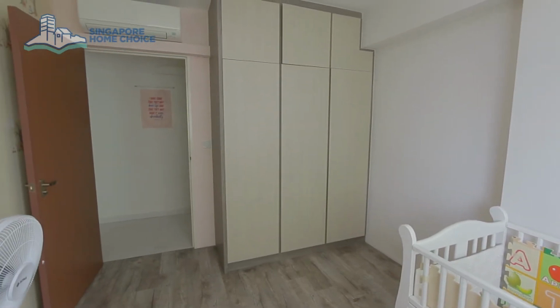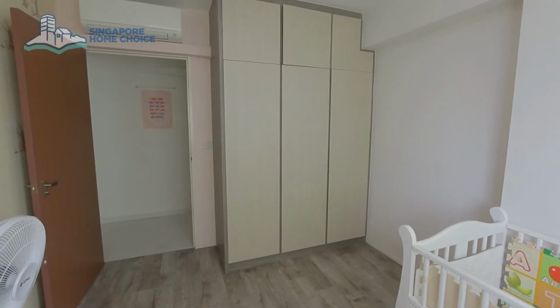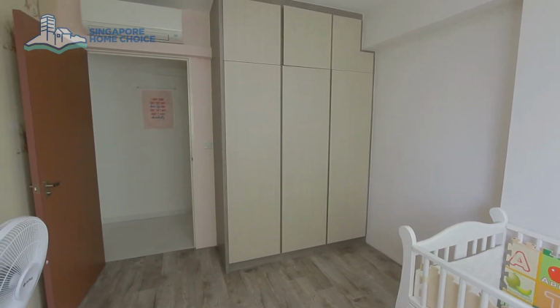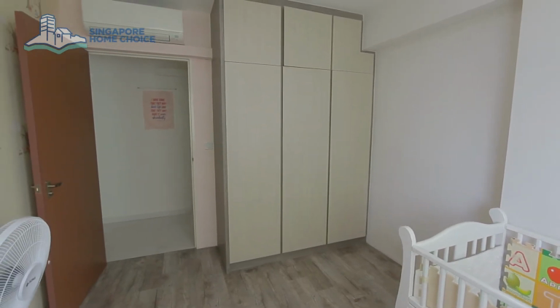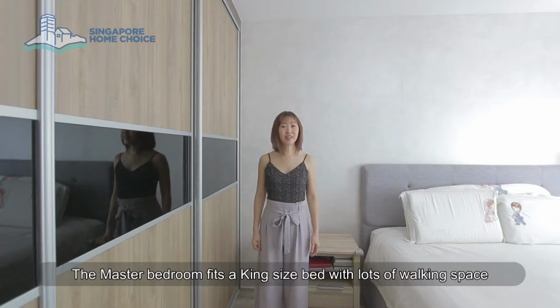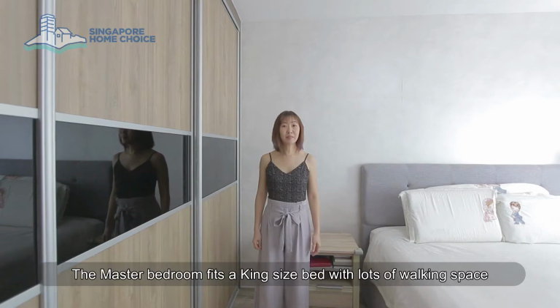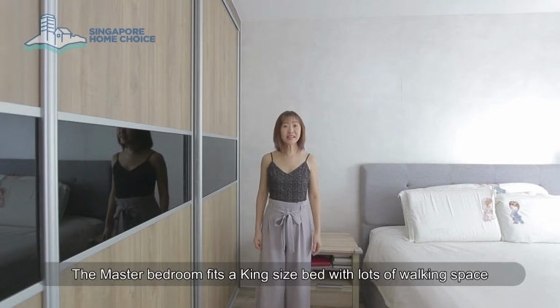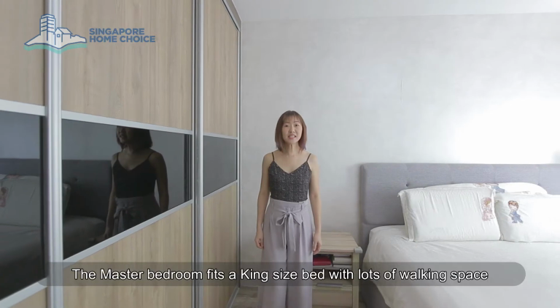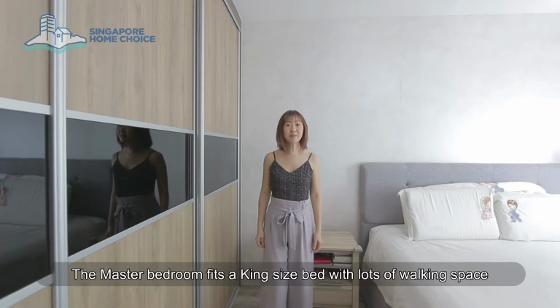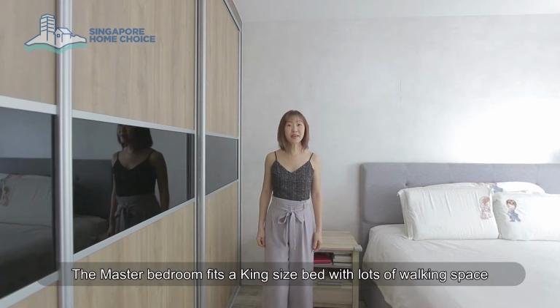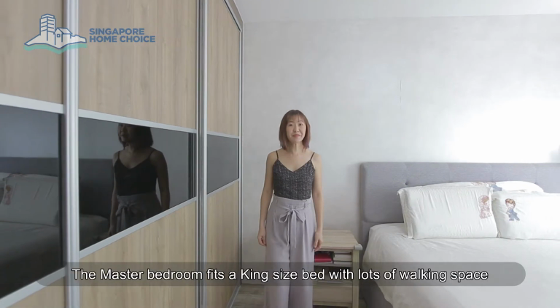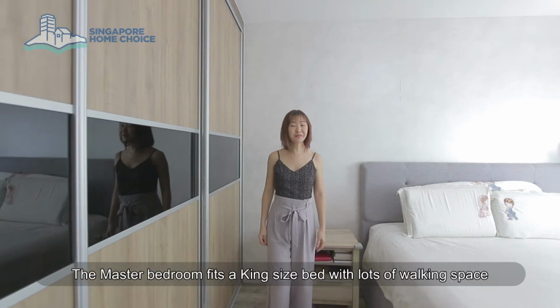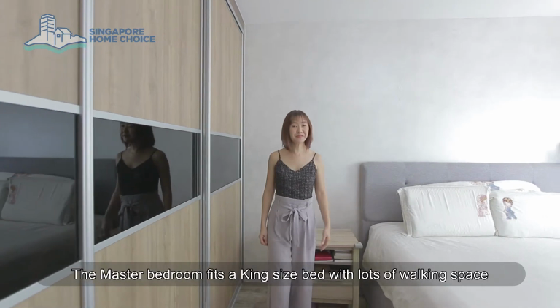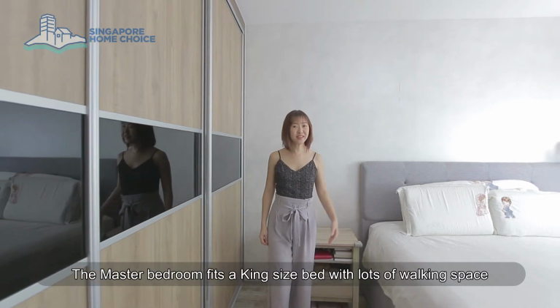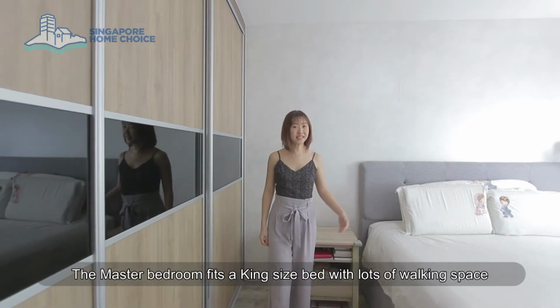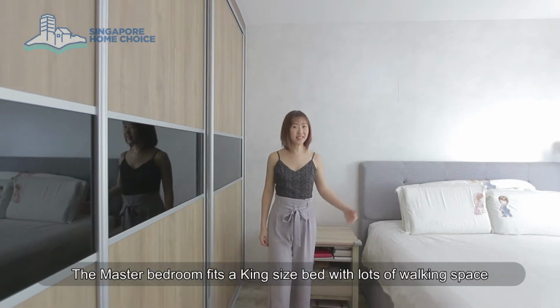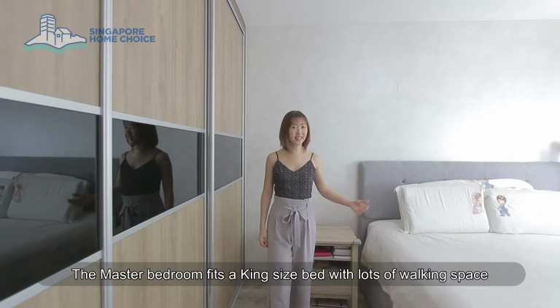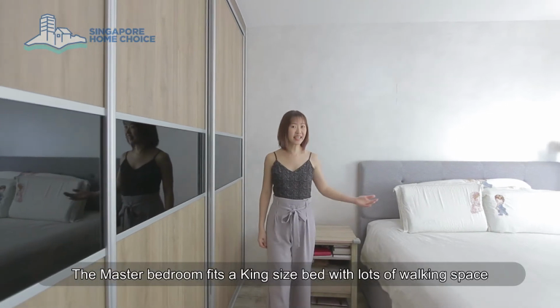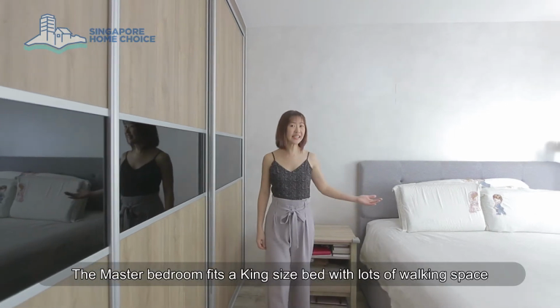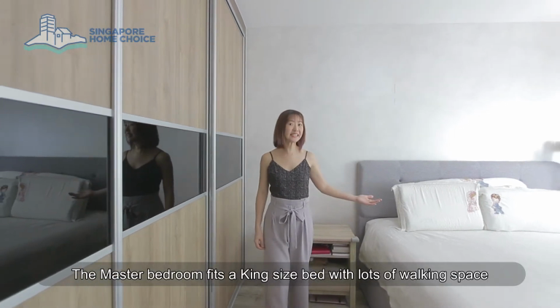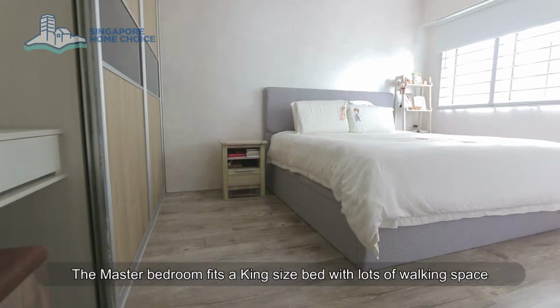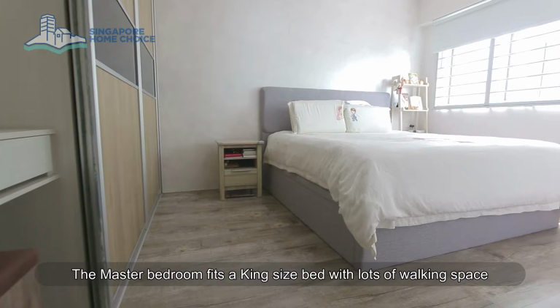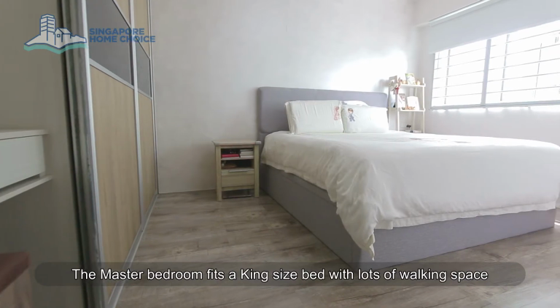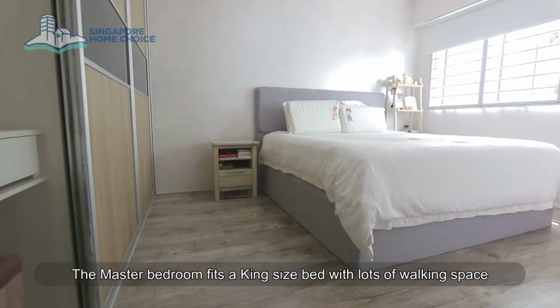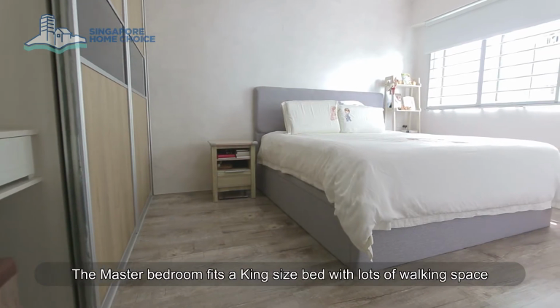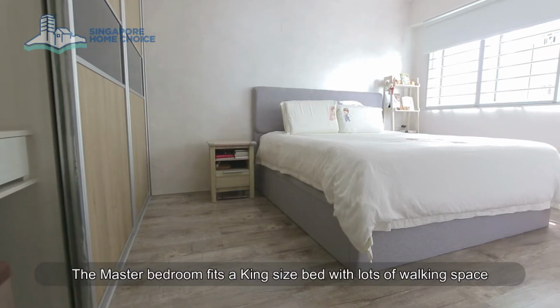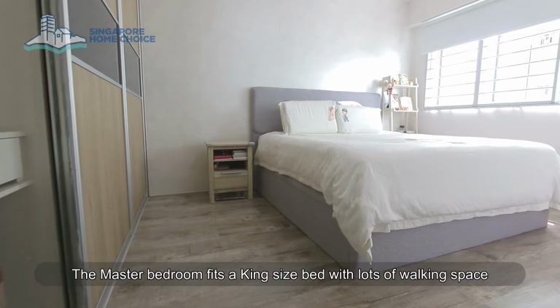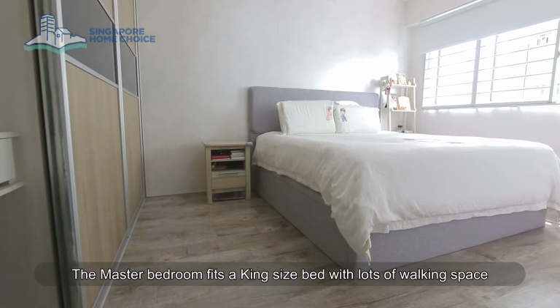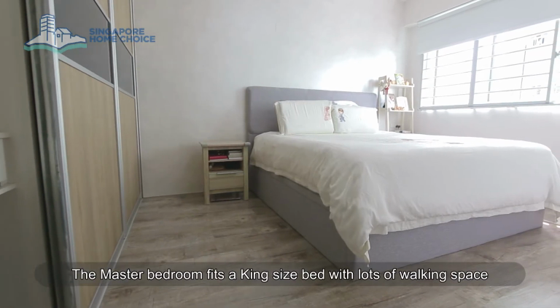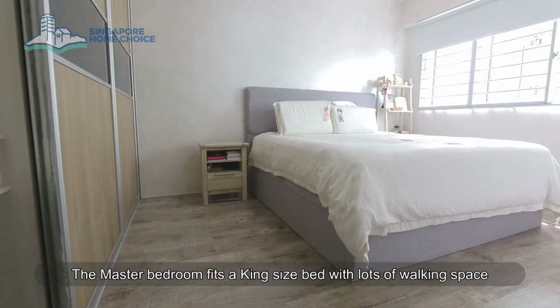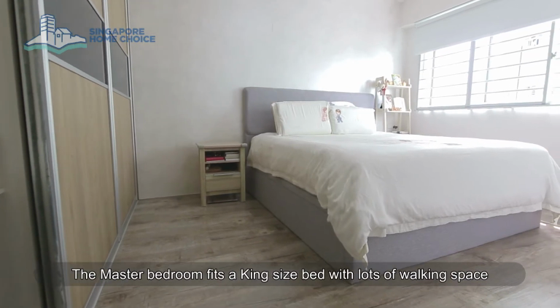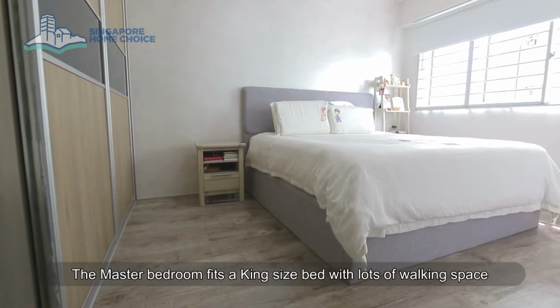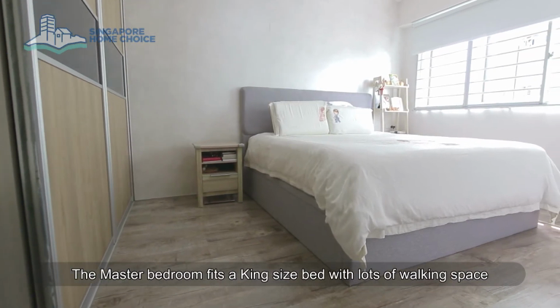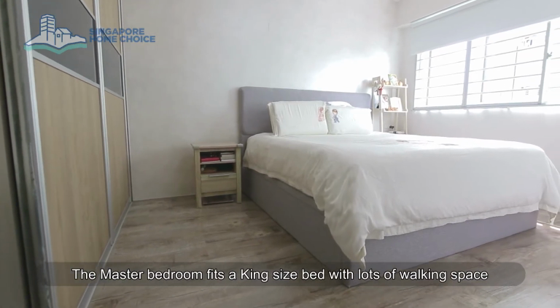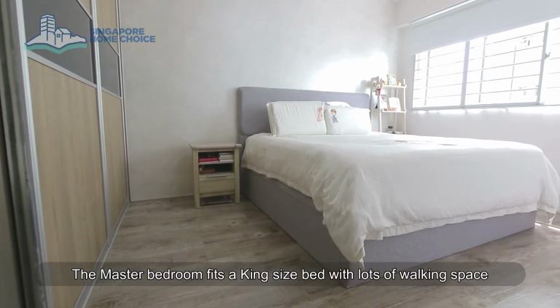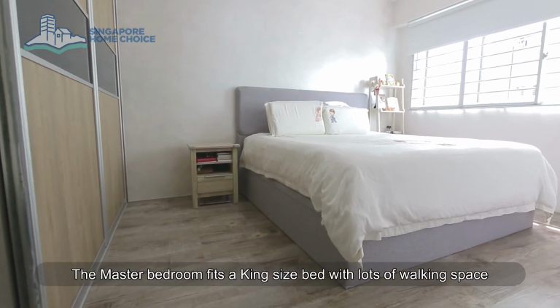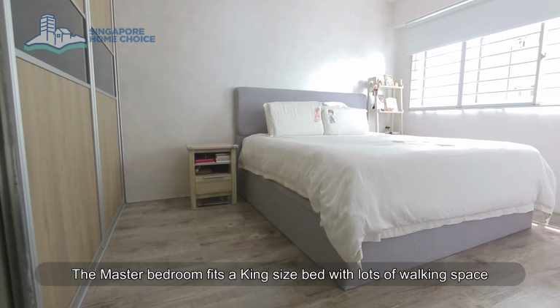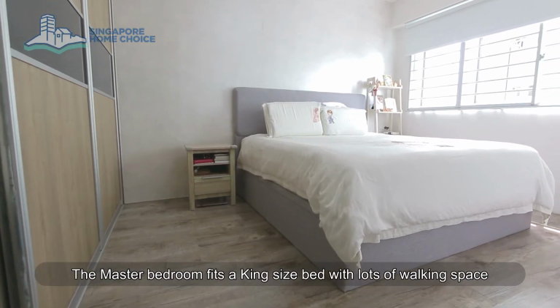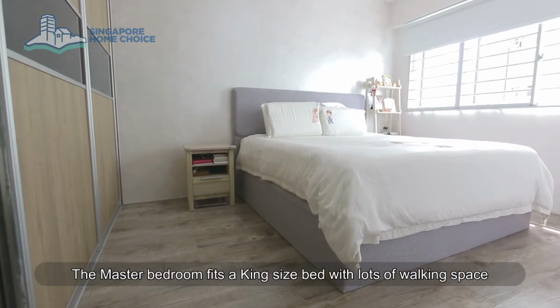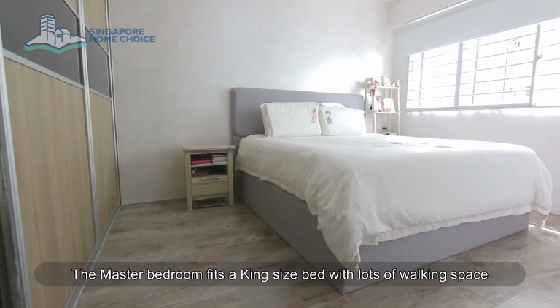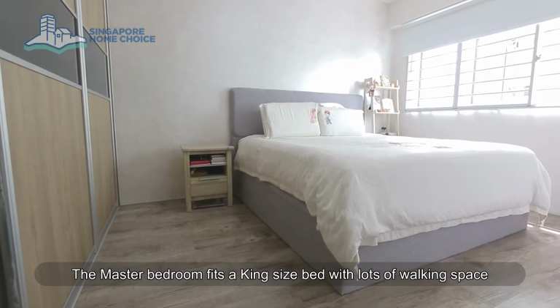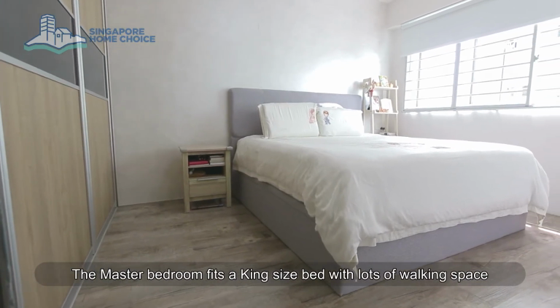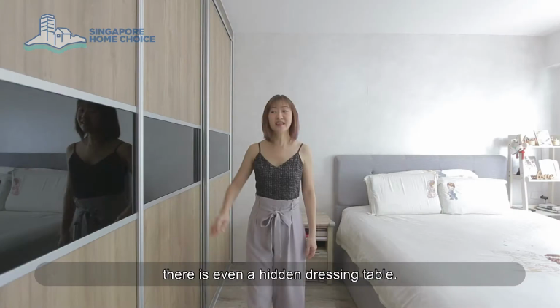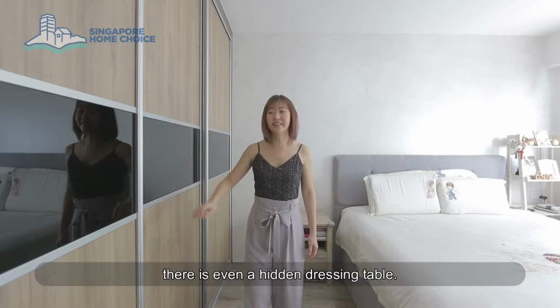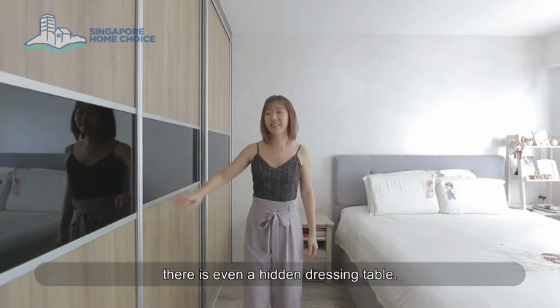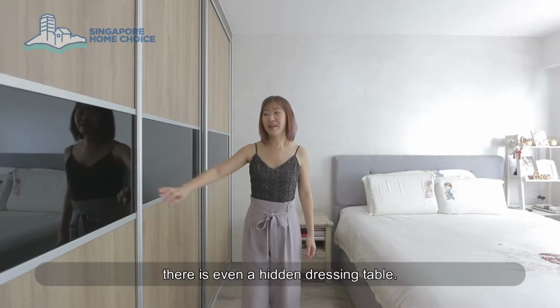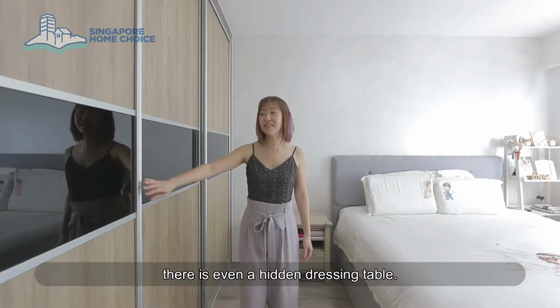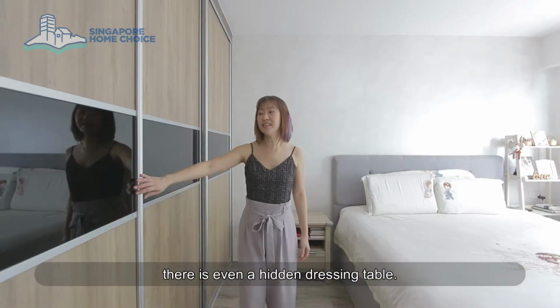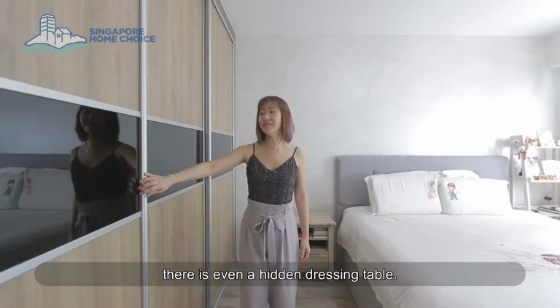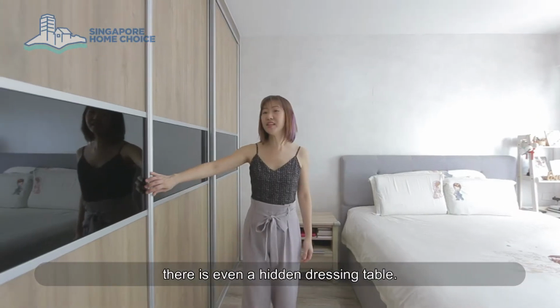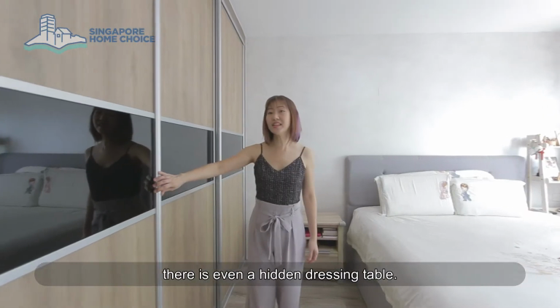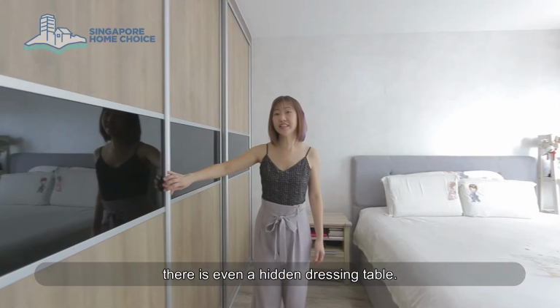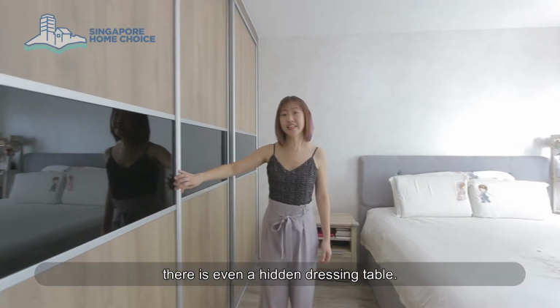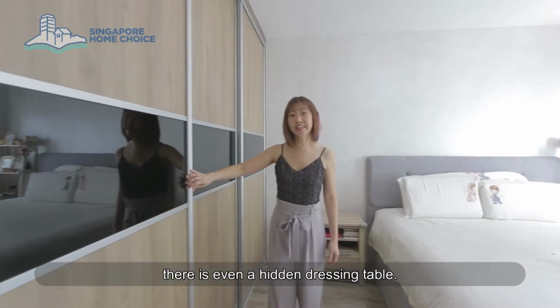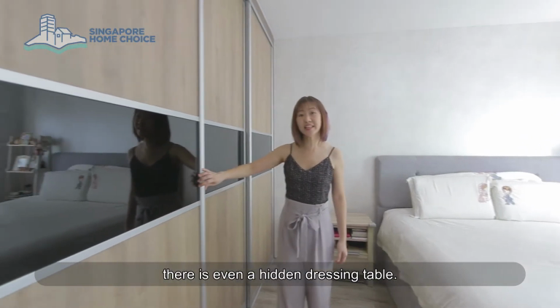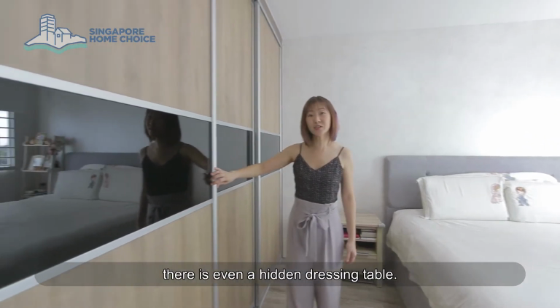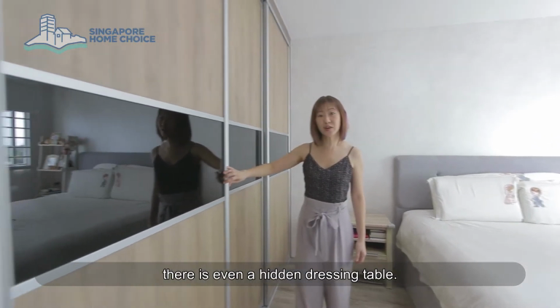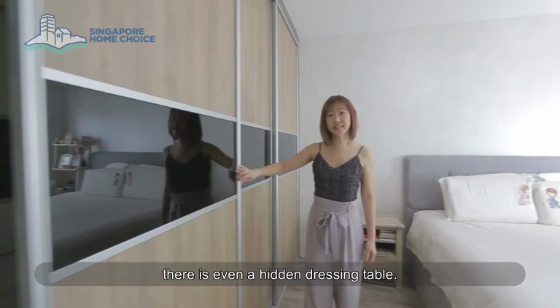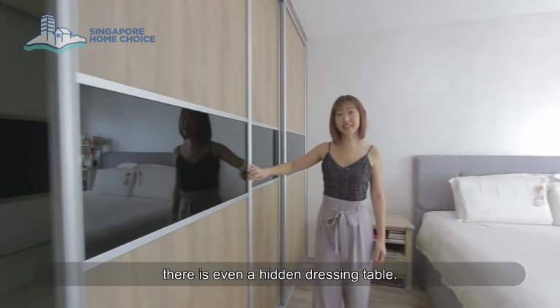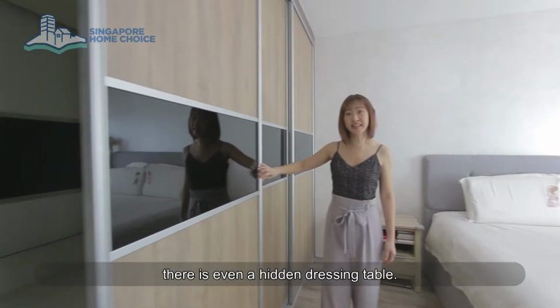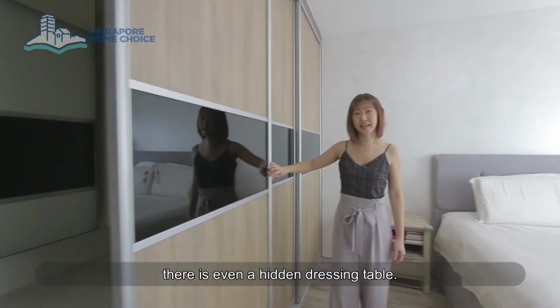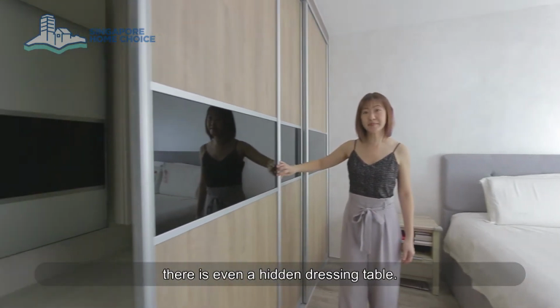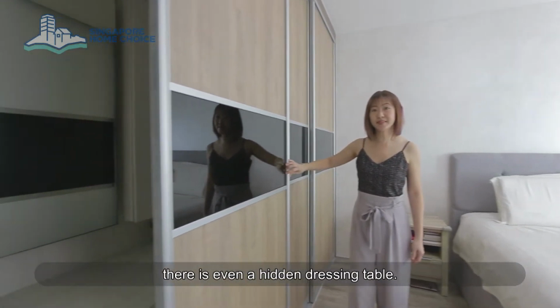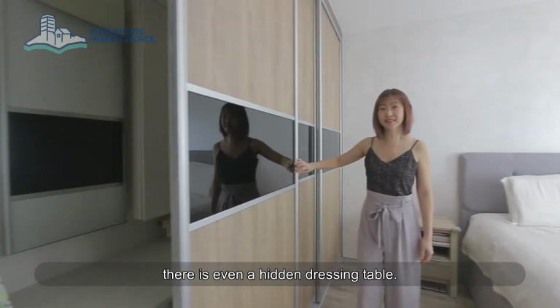The master bedroom fits a king-size bed with lots of walking space. There is even a hidden dressing area.